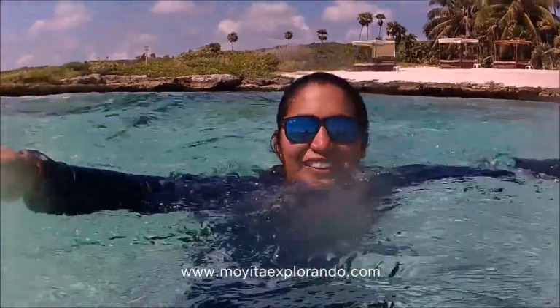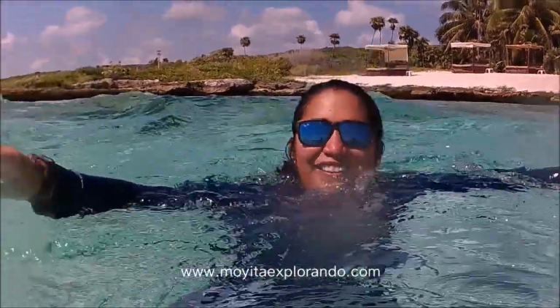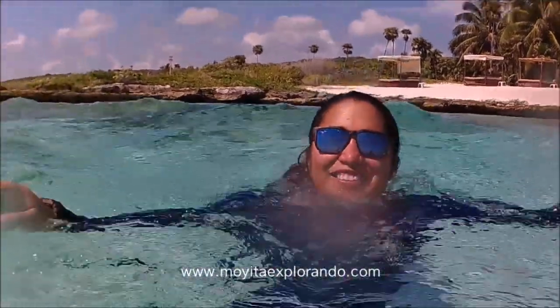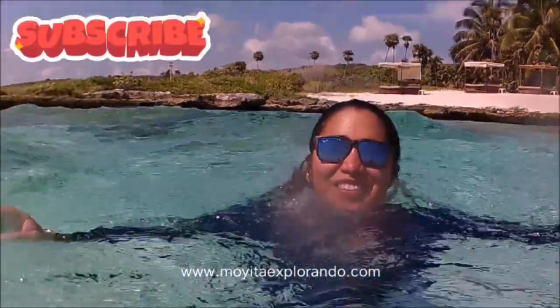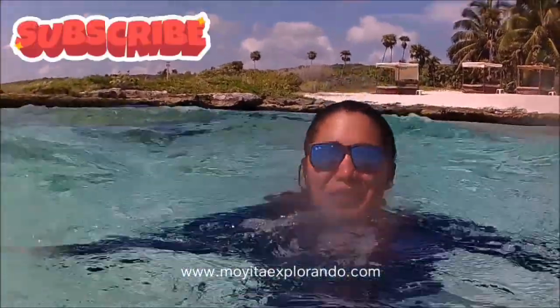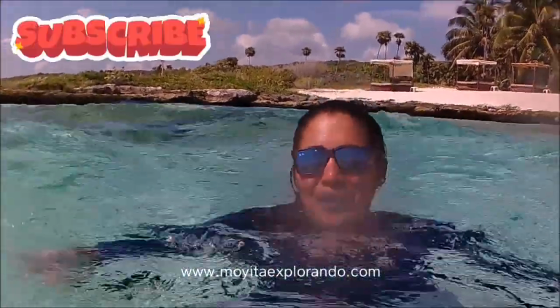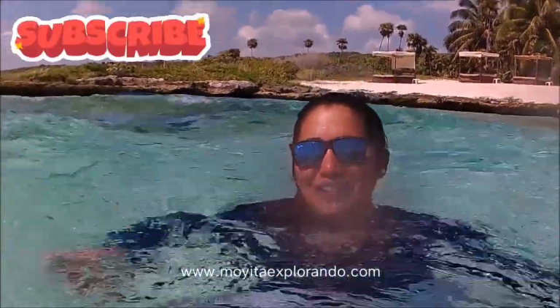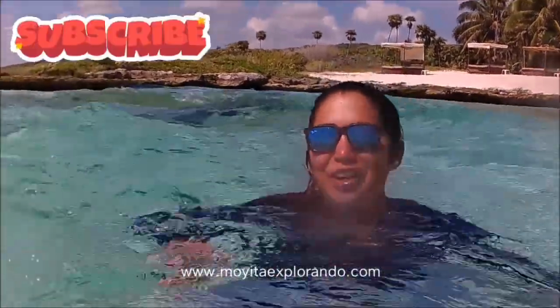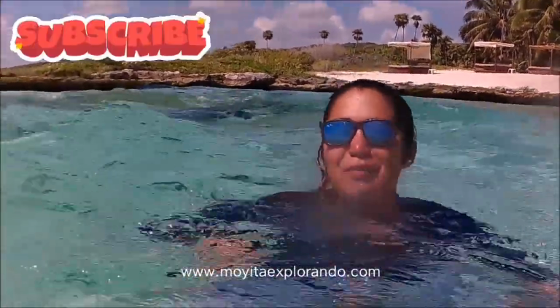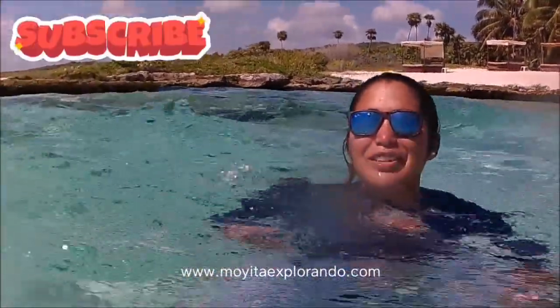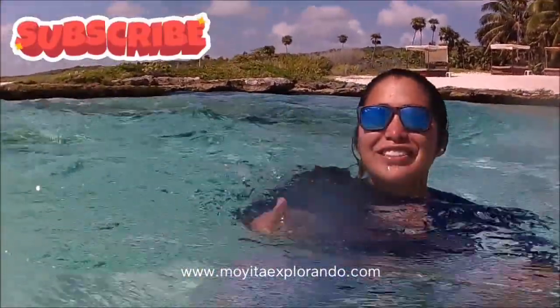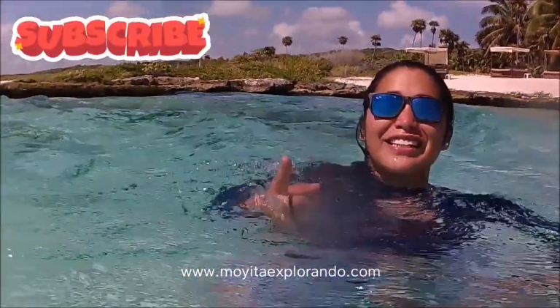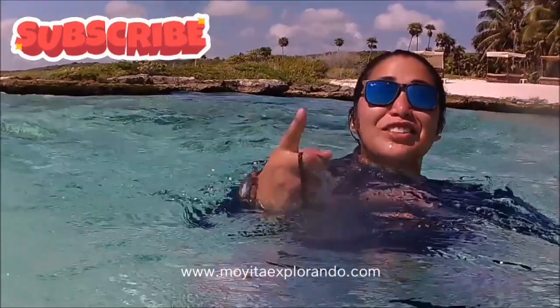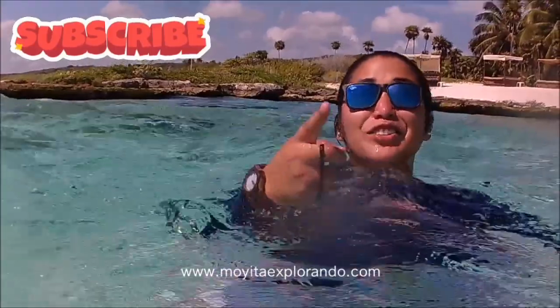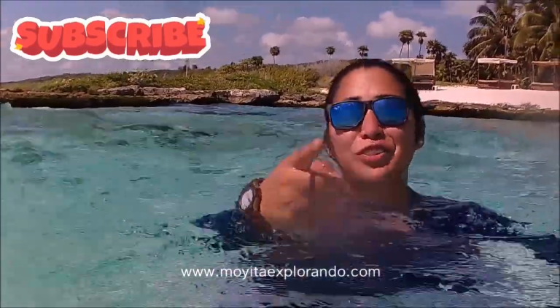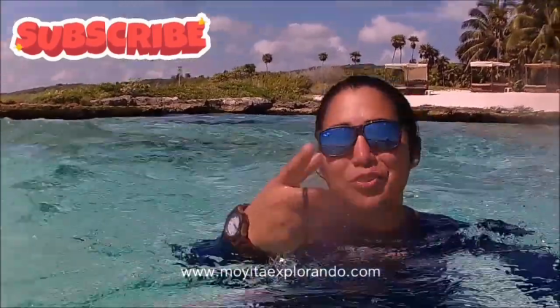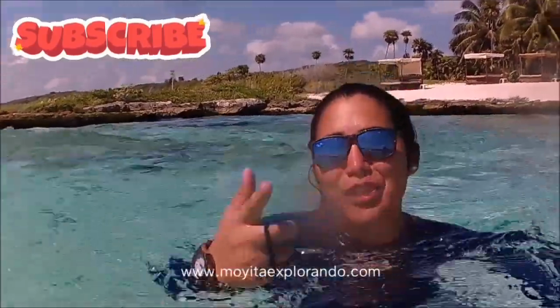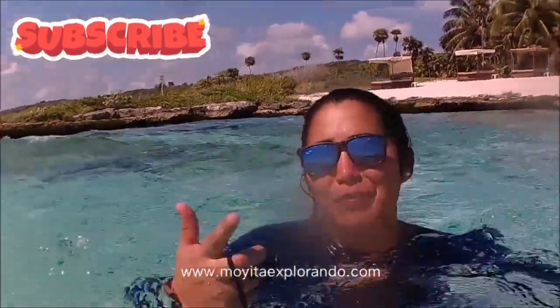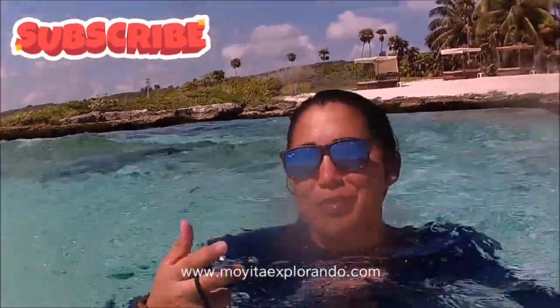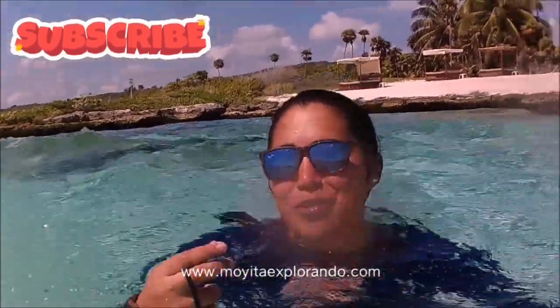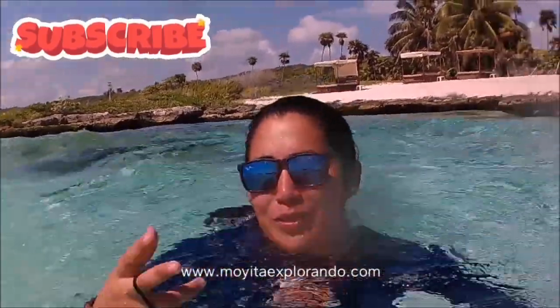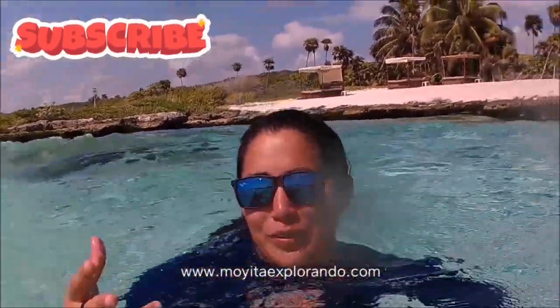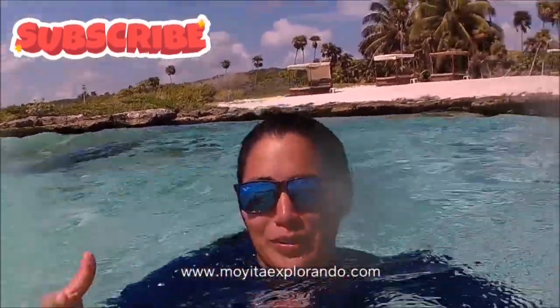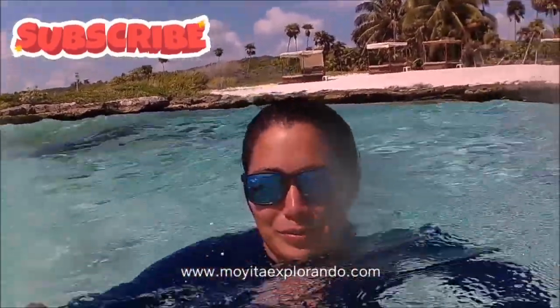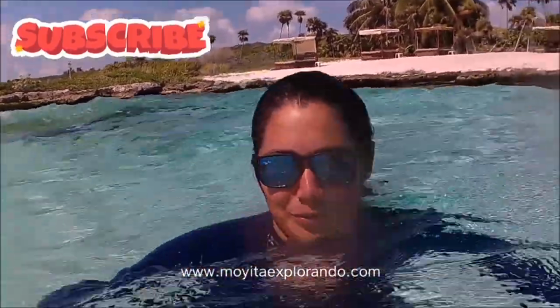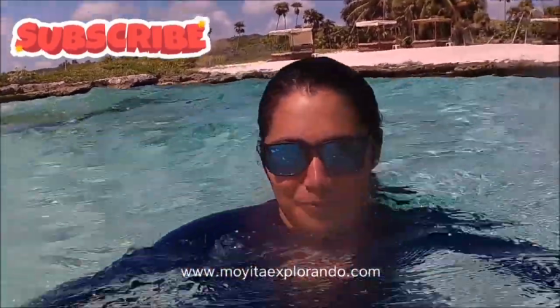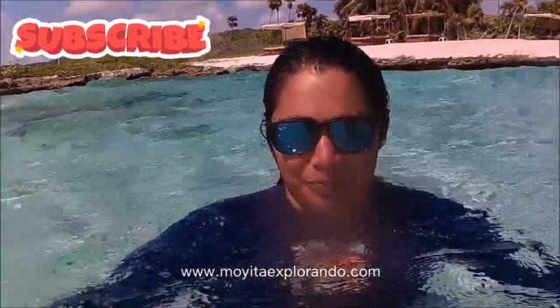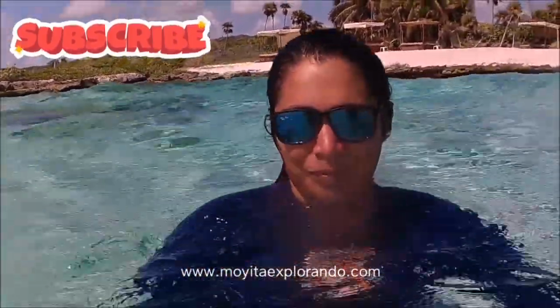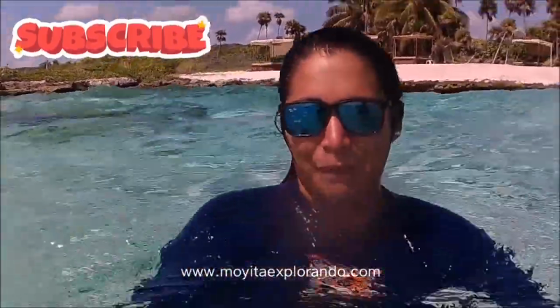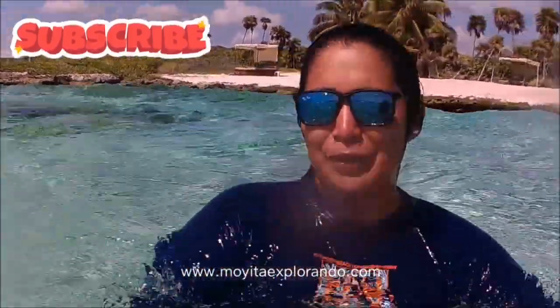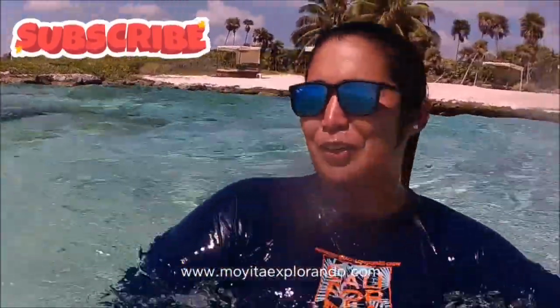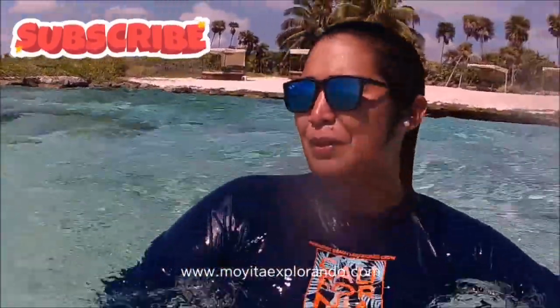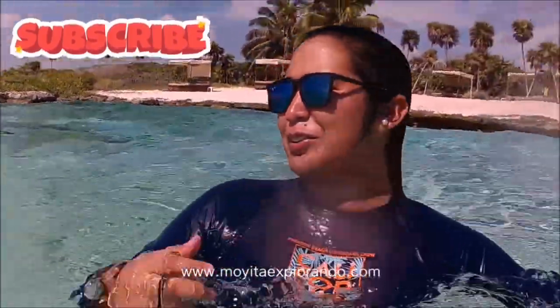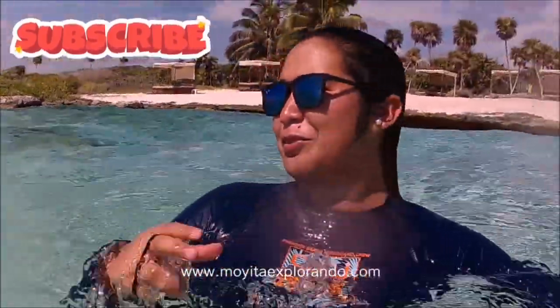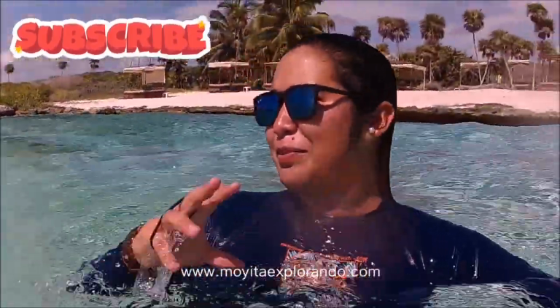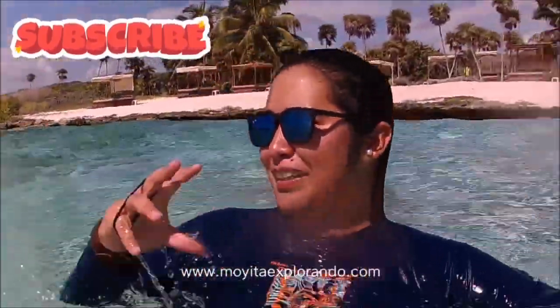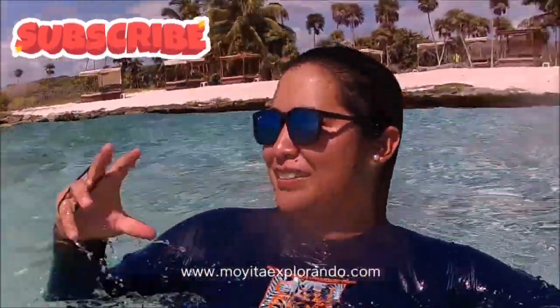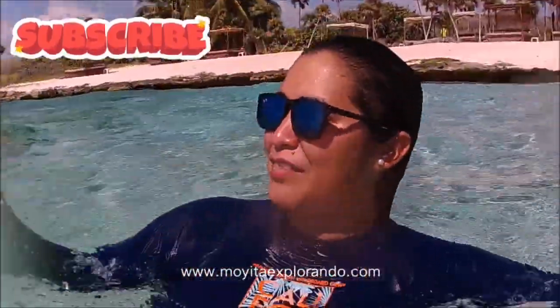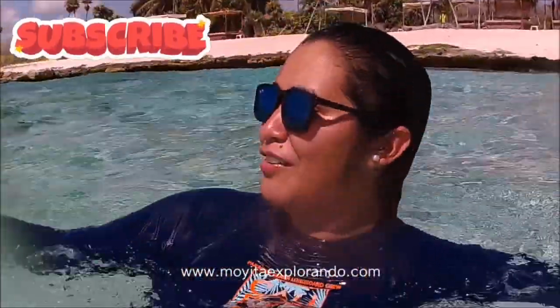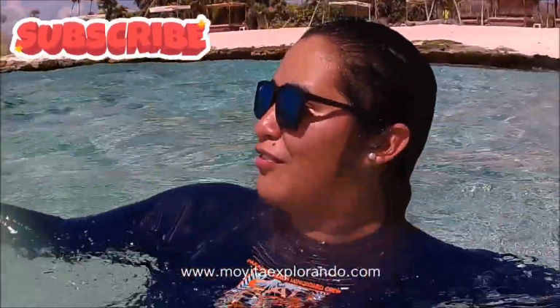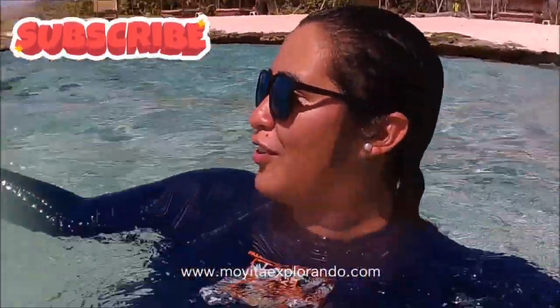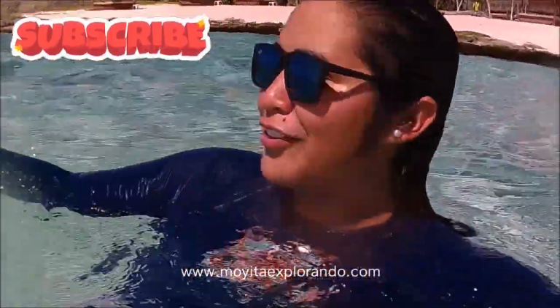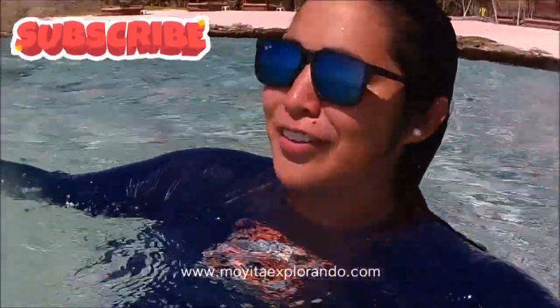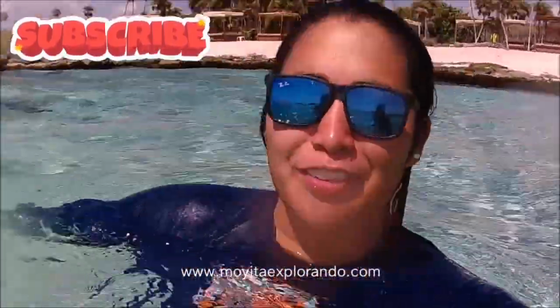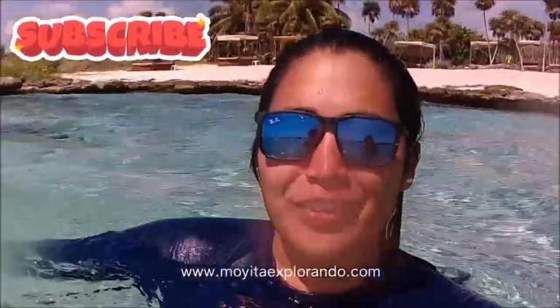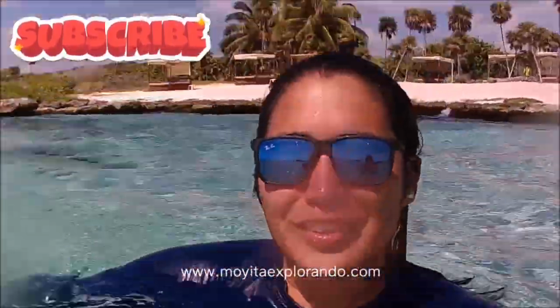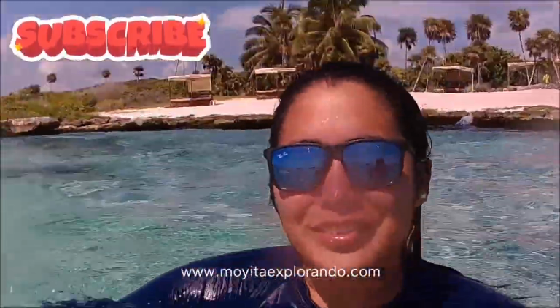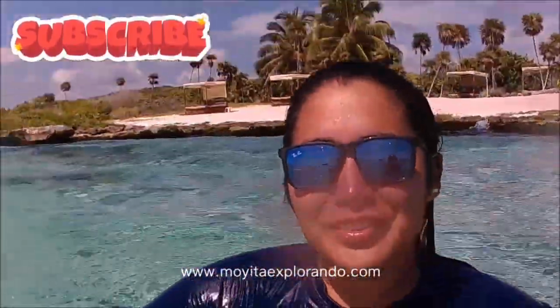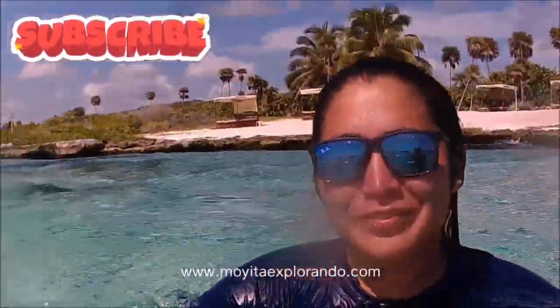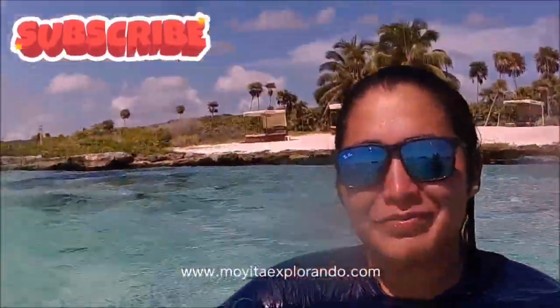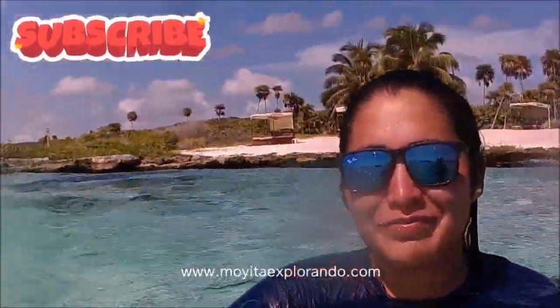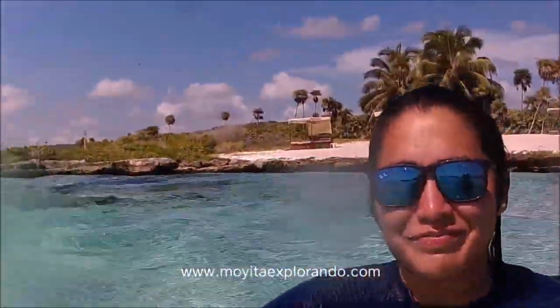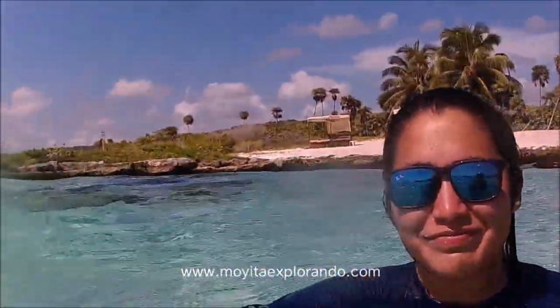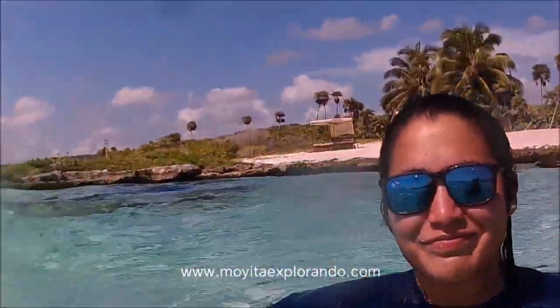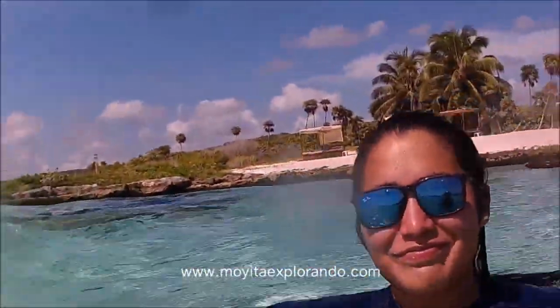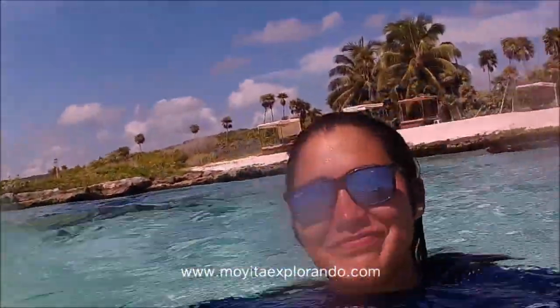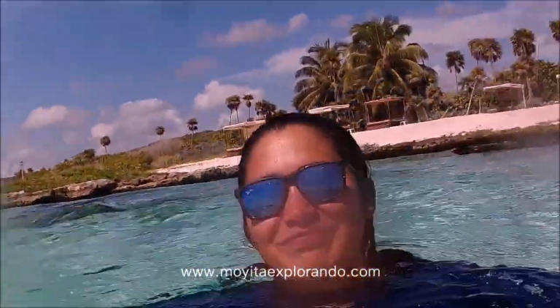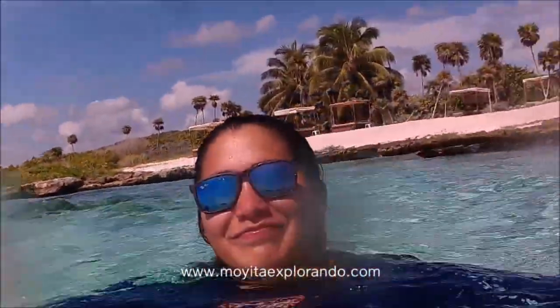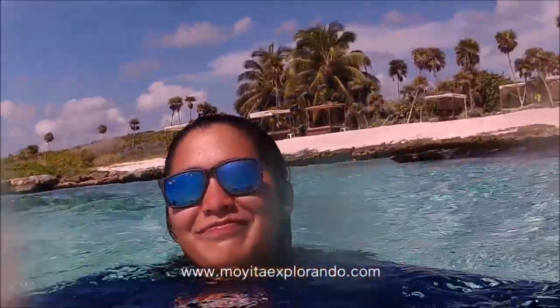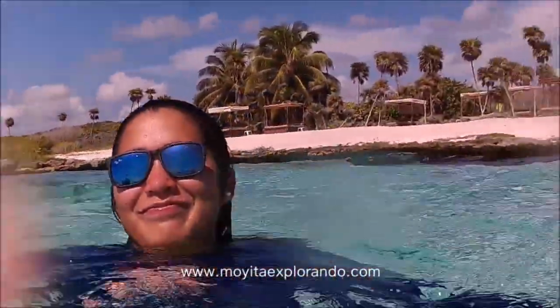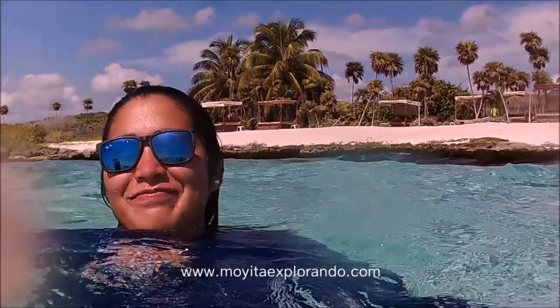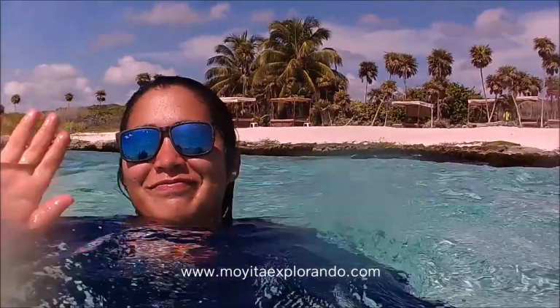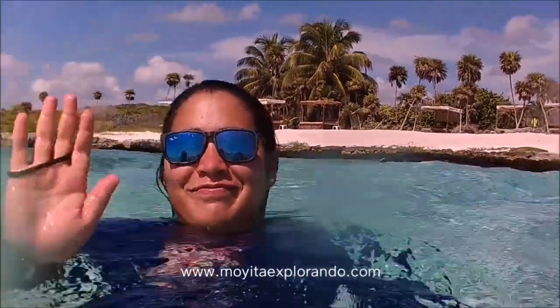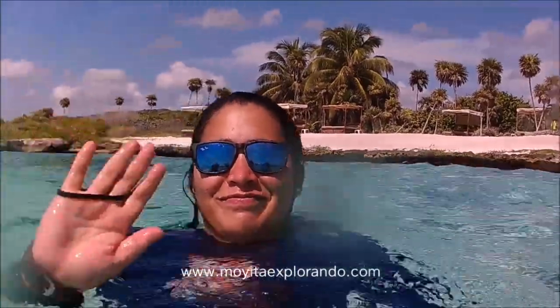Espero les guste el video y anímense a visitar la caleta Tanca. La verdad es que es un lugar muy, pero muy recomendable.